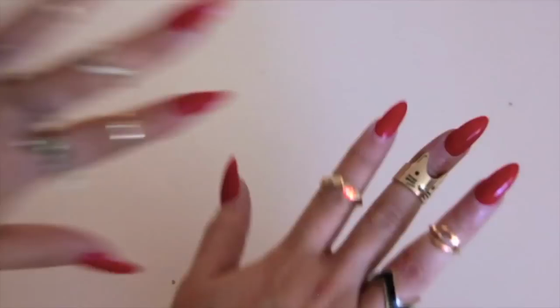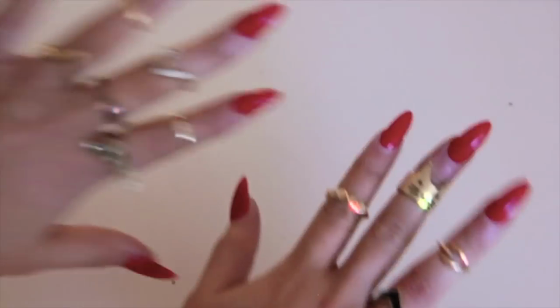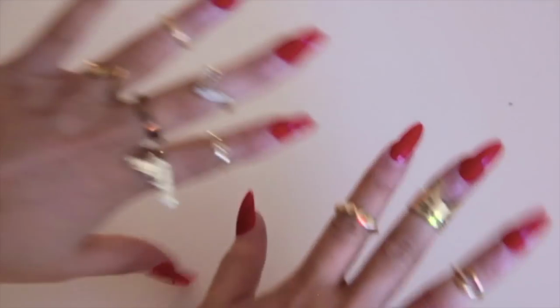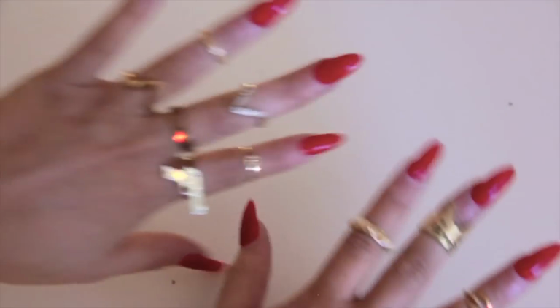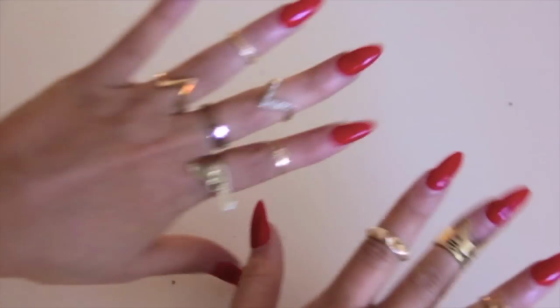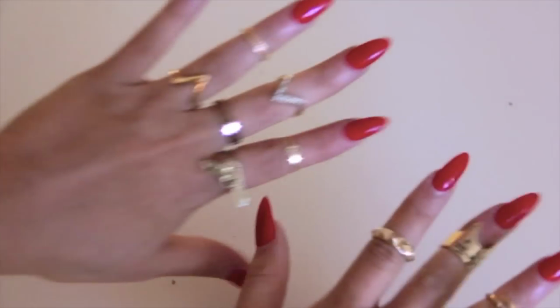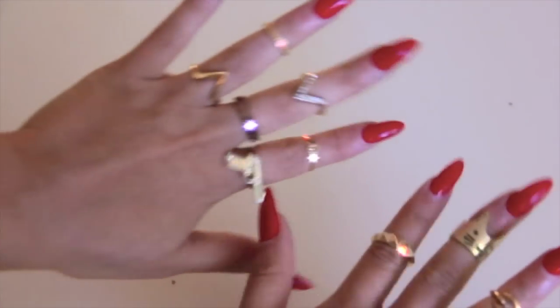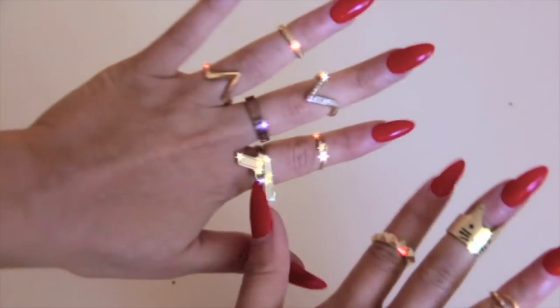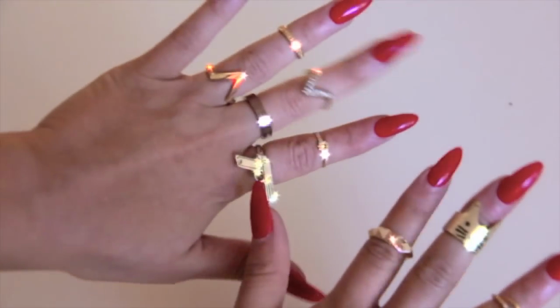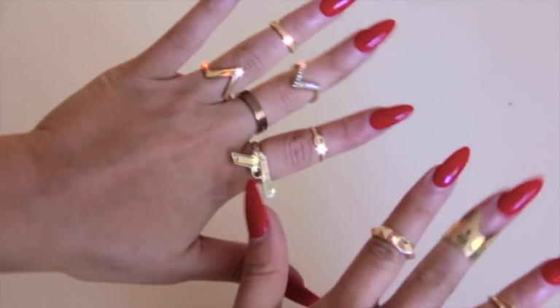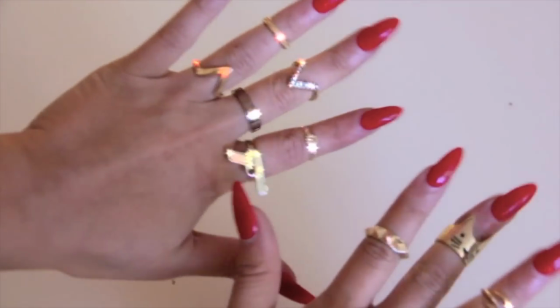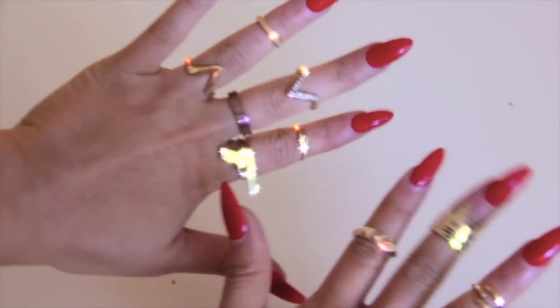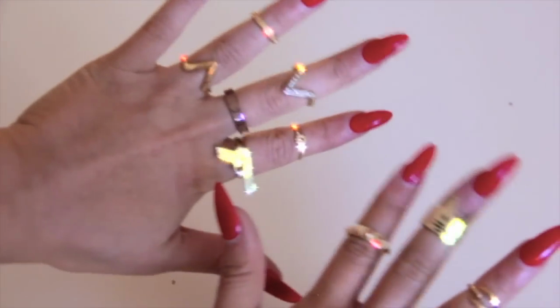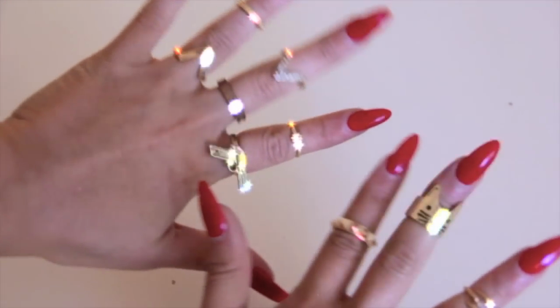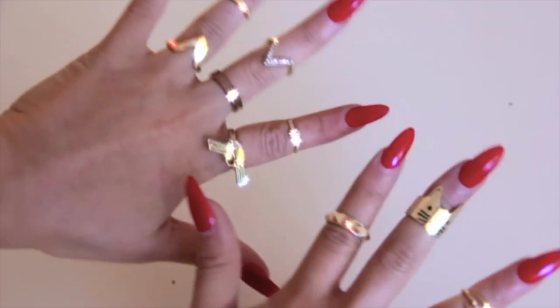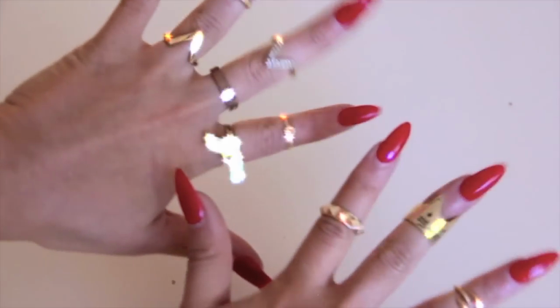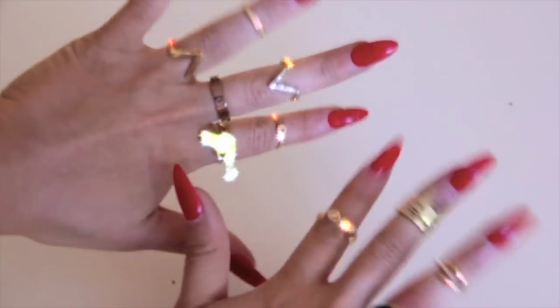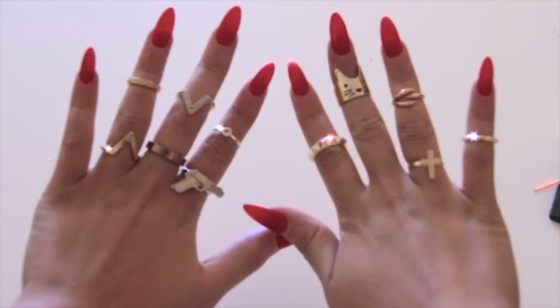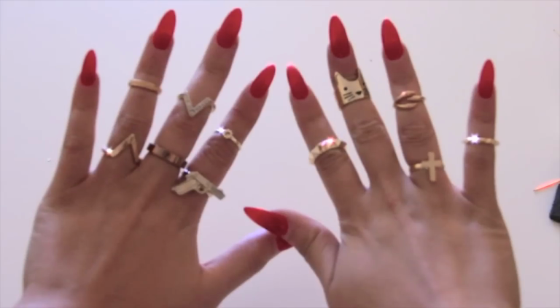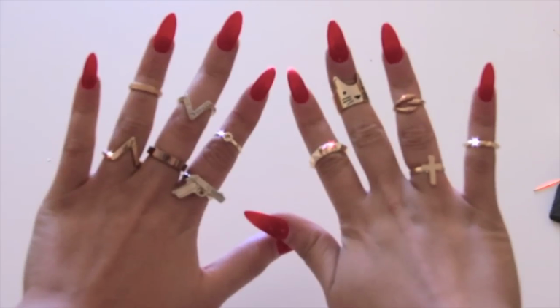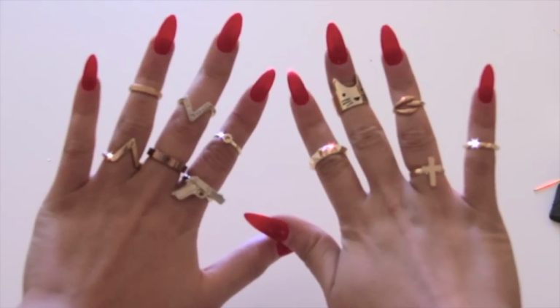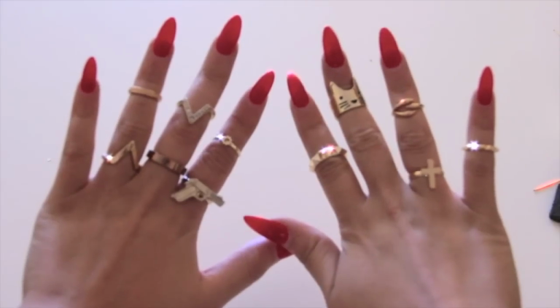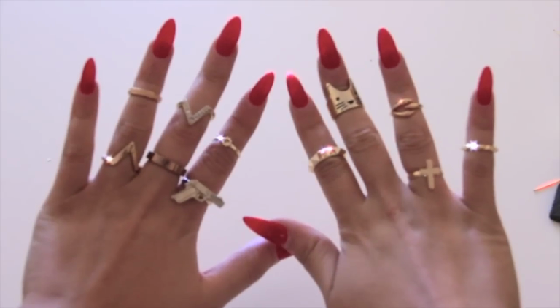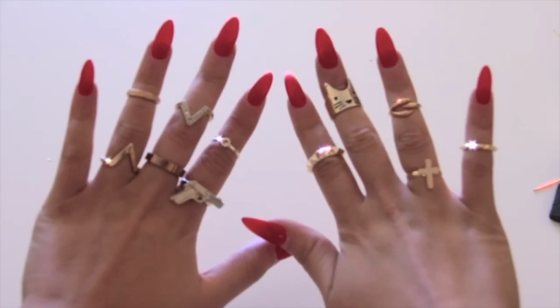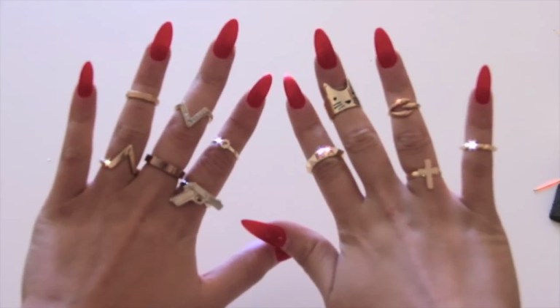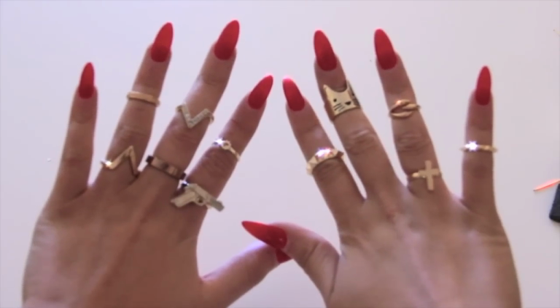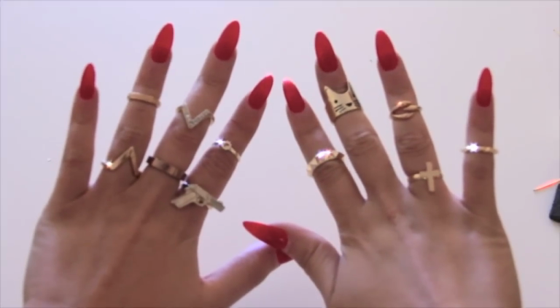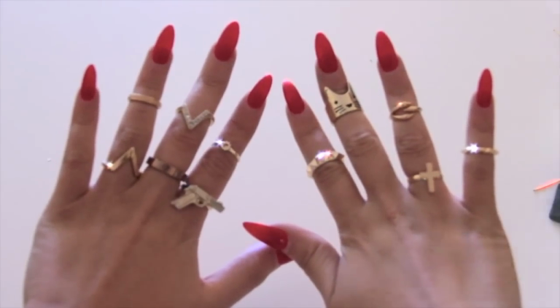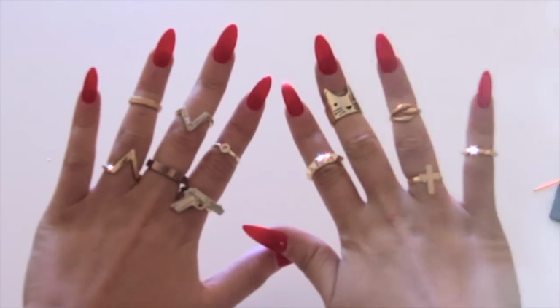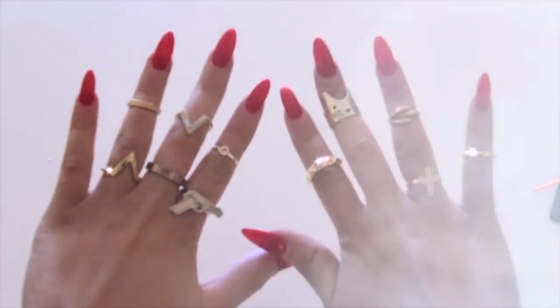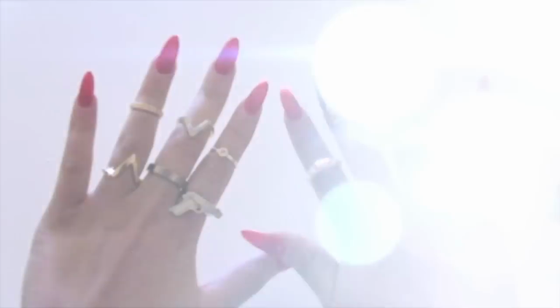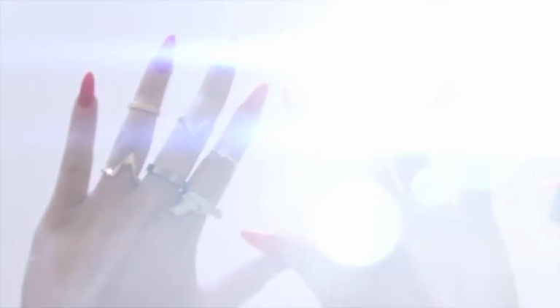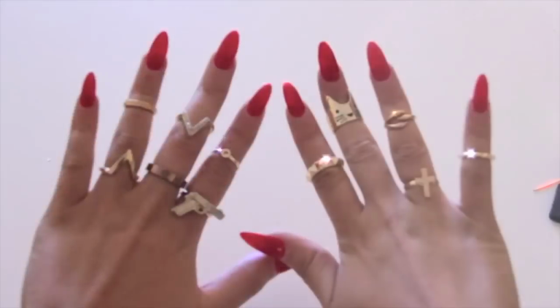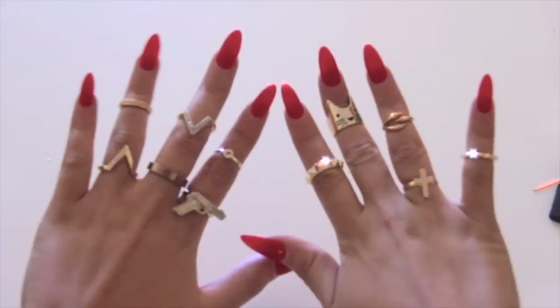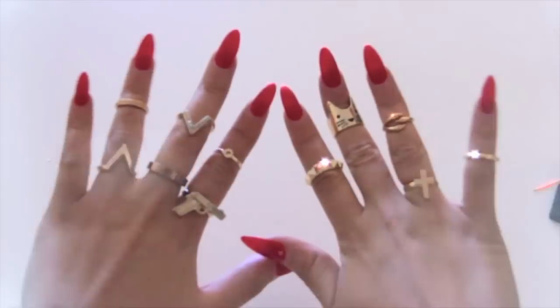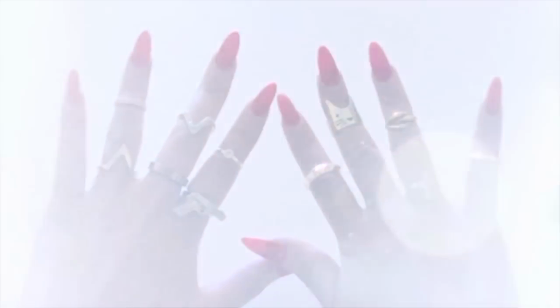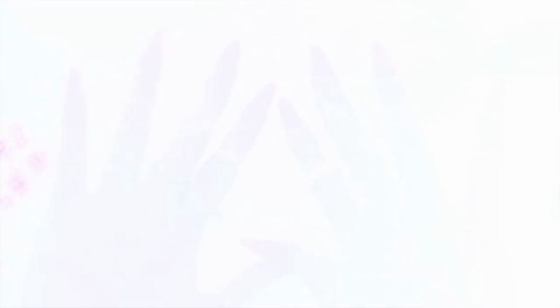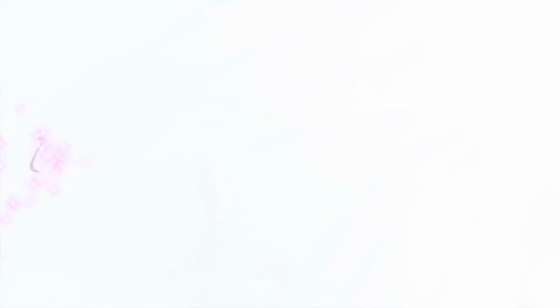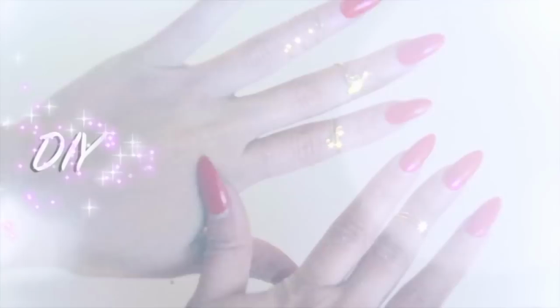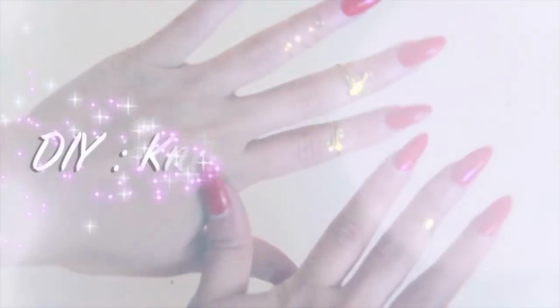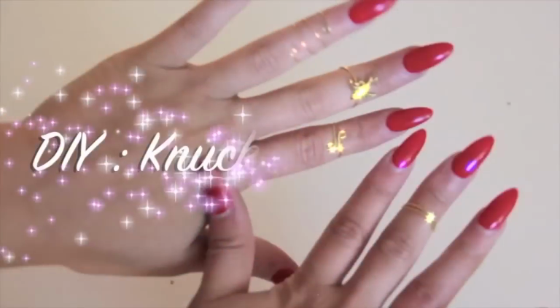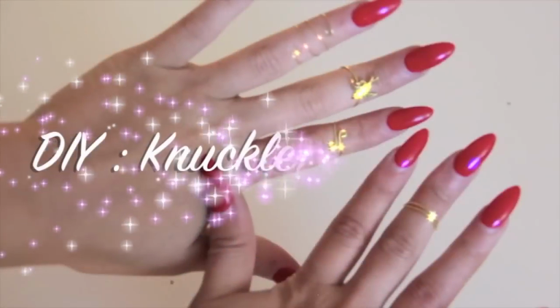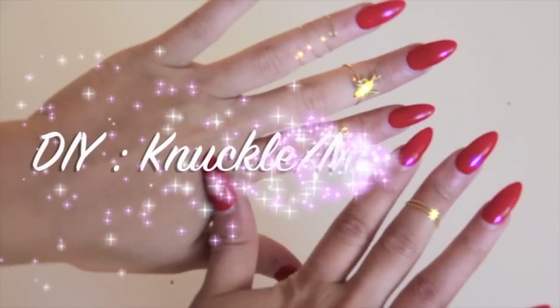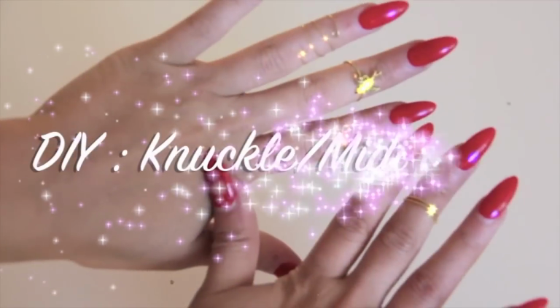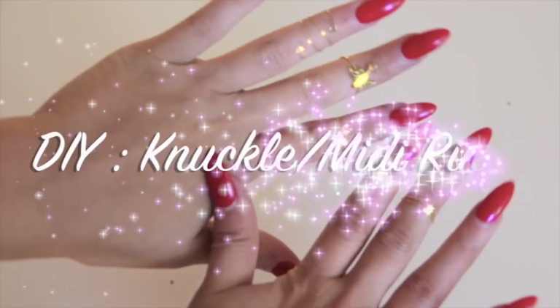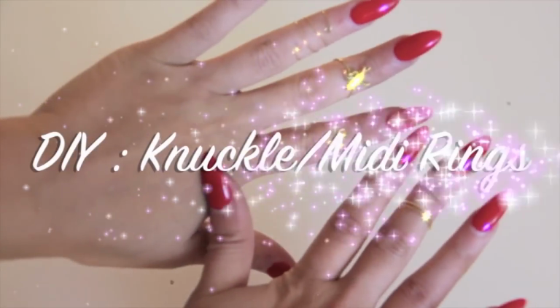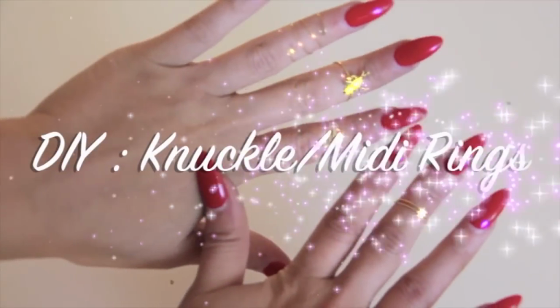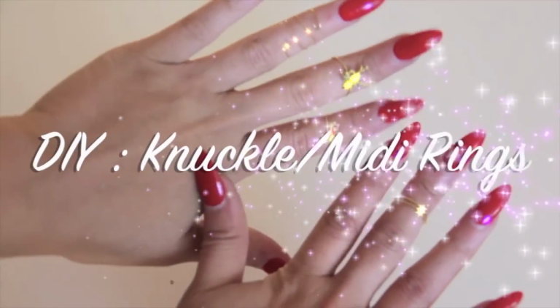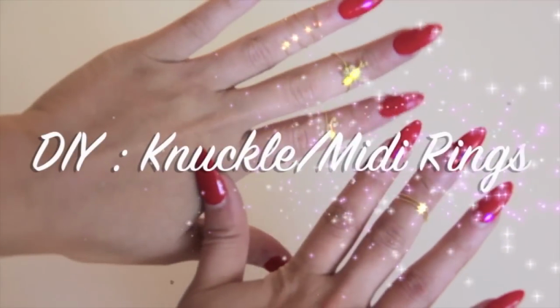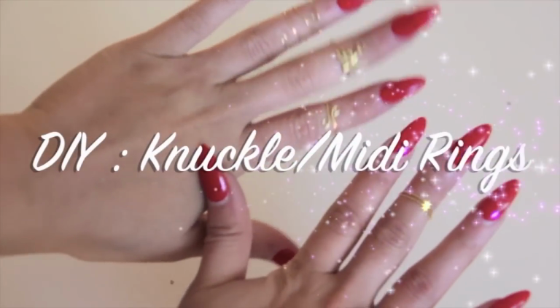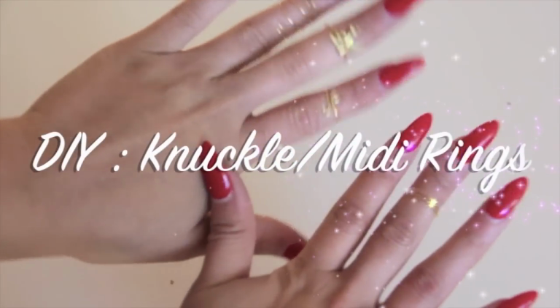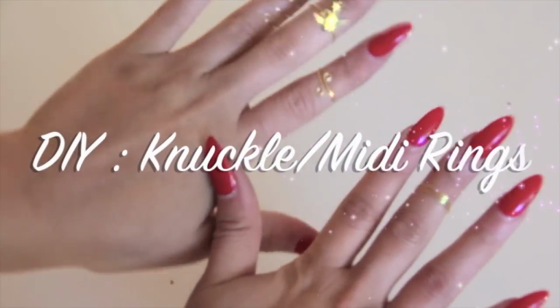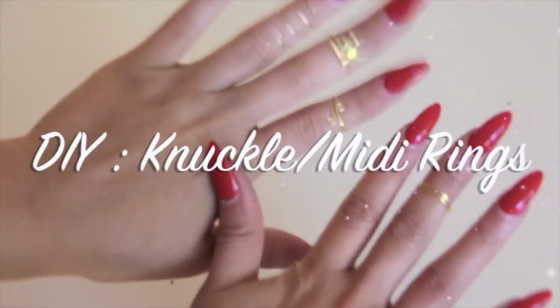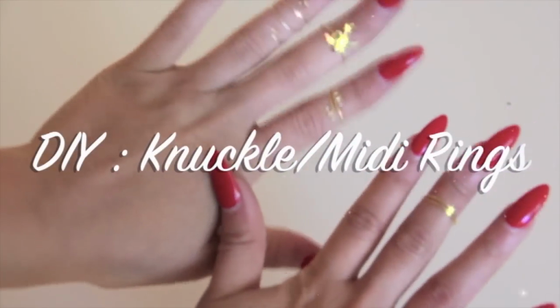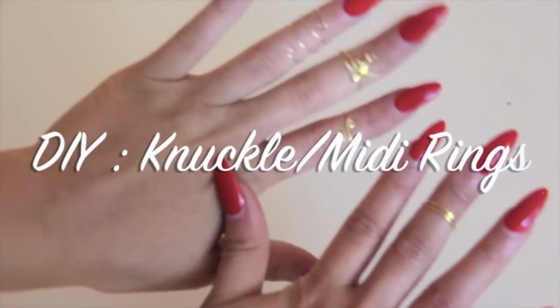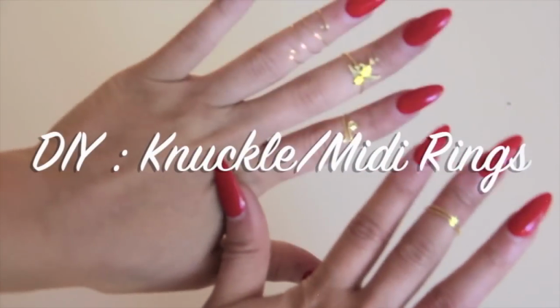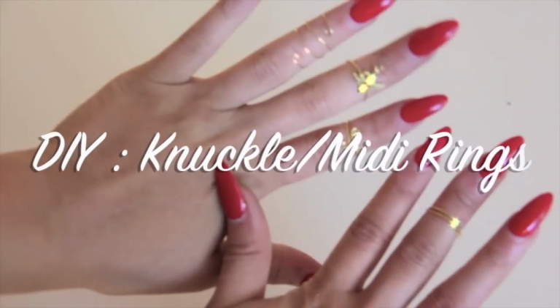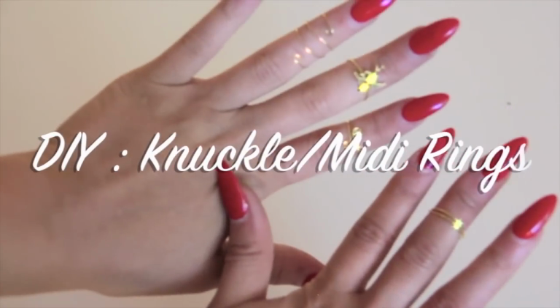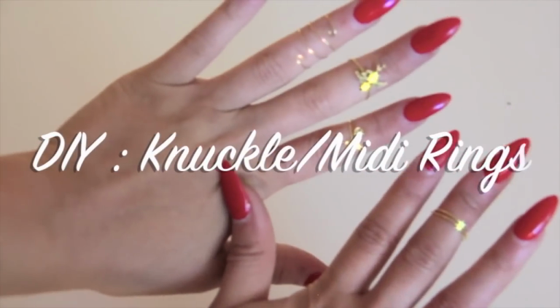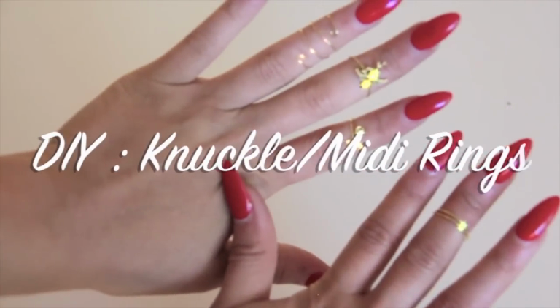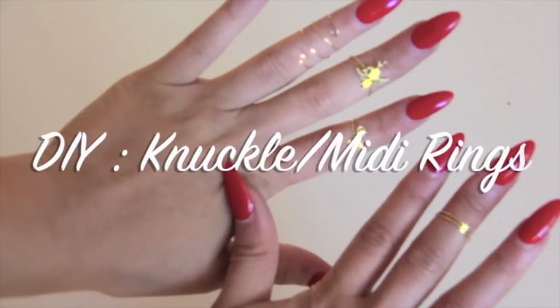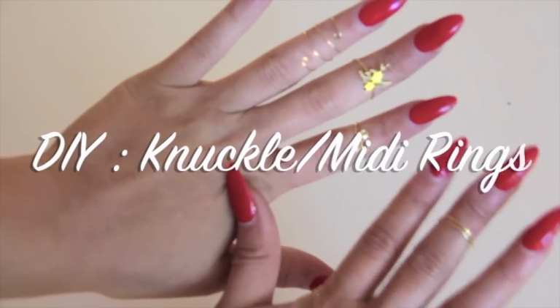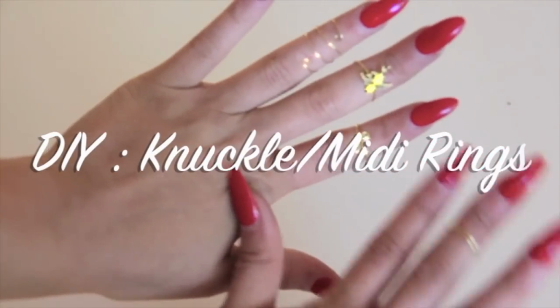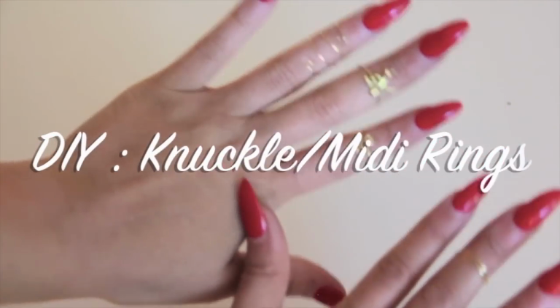Hi loves! I know you guys love mini rings and knuckle rings, so I figured I would show you a really quick, easy DIY on how to make your own.